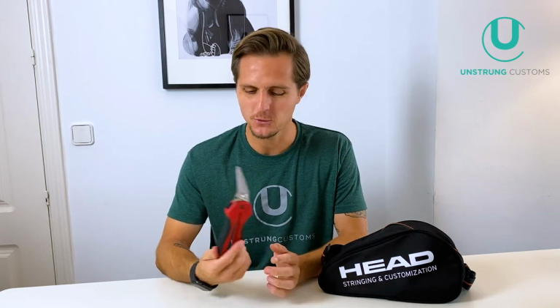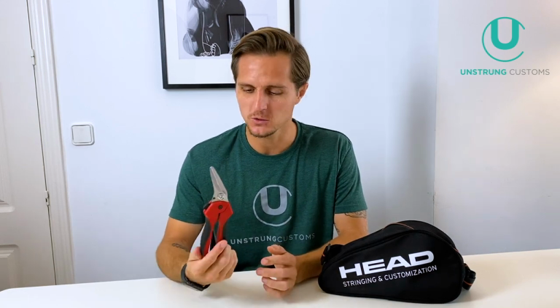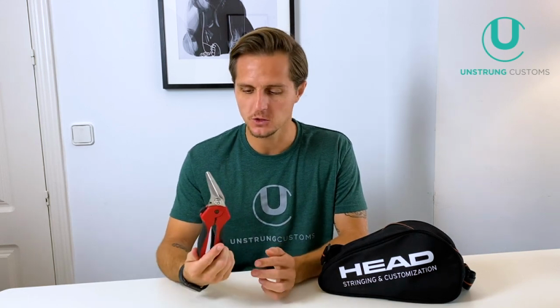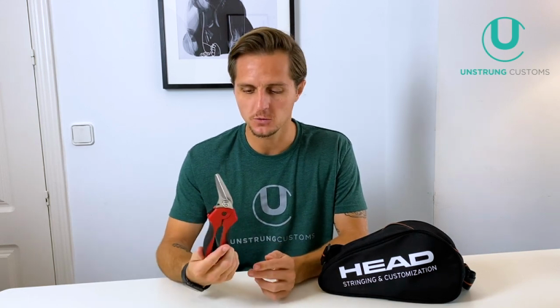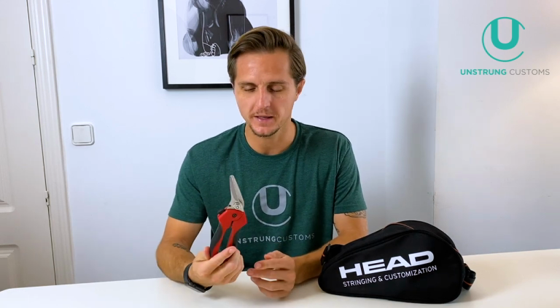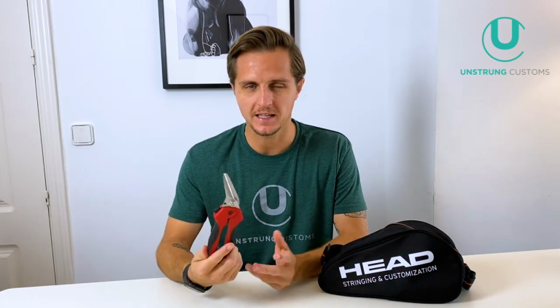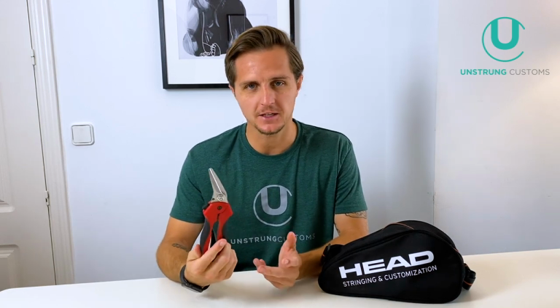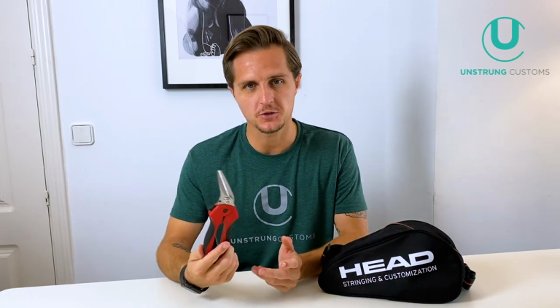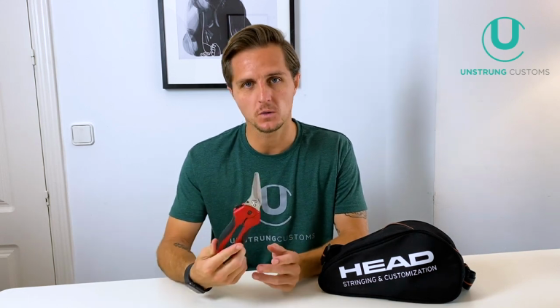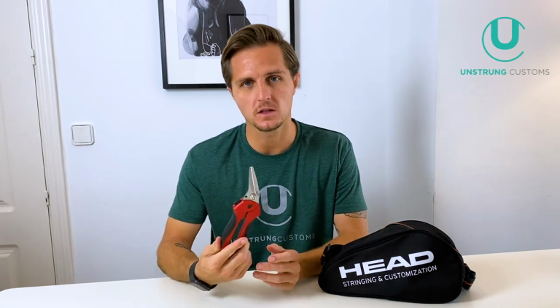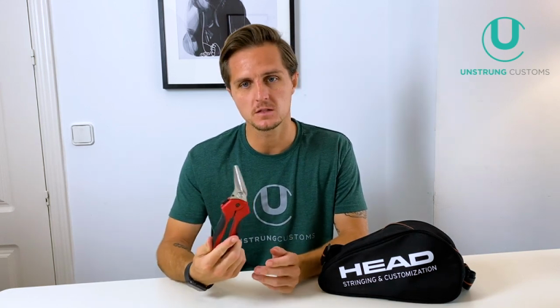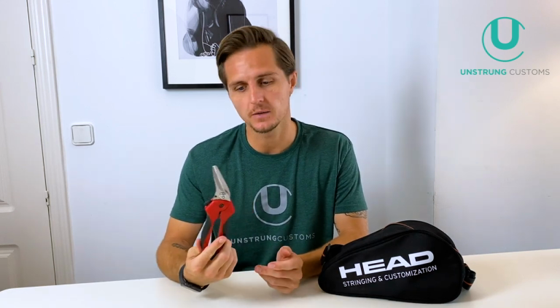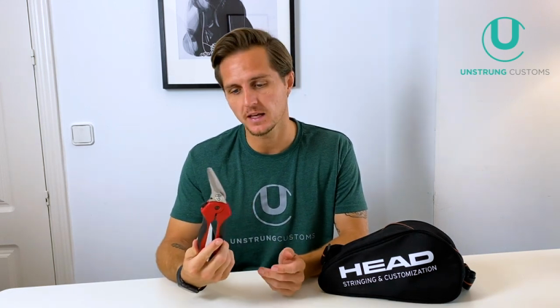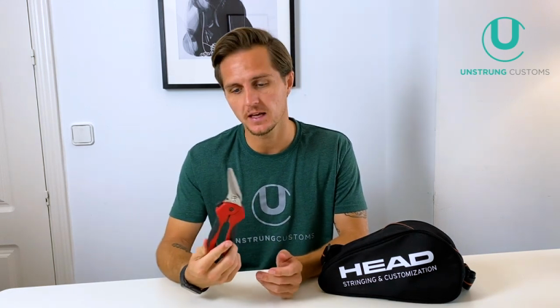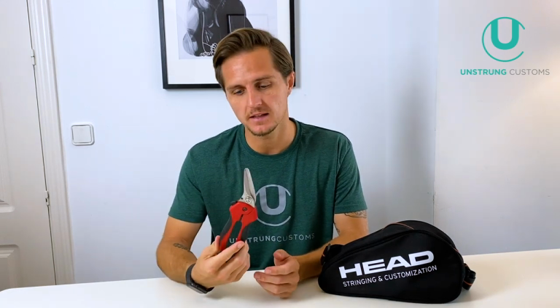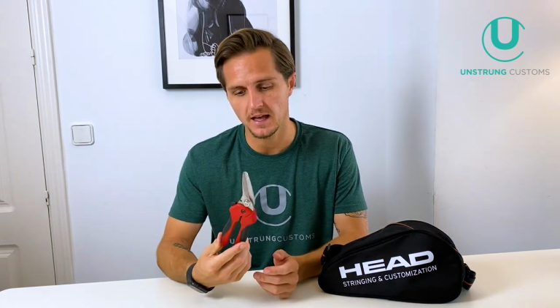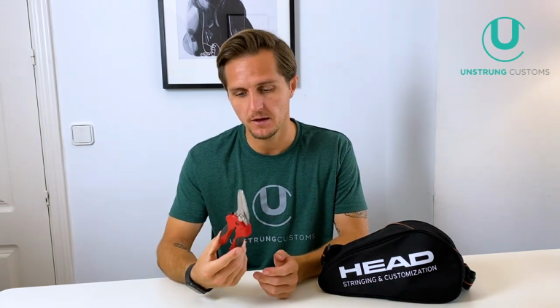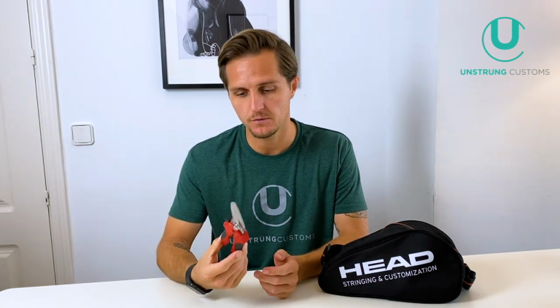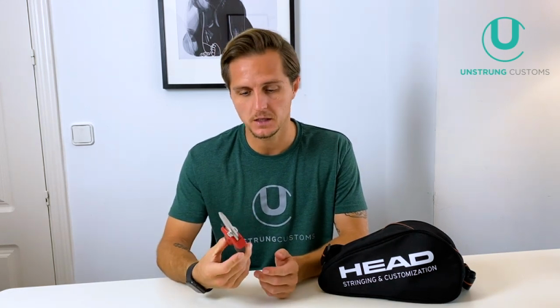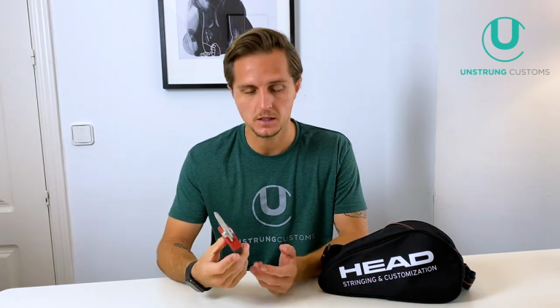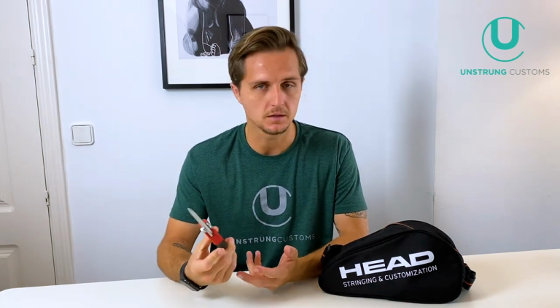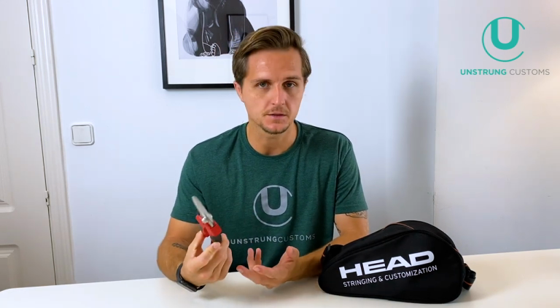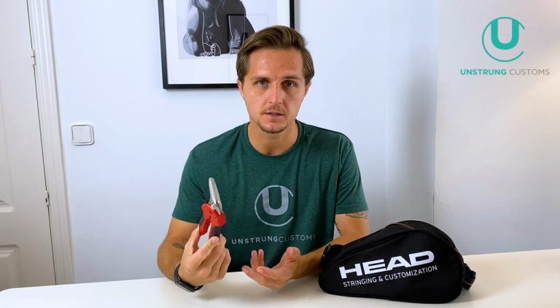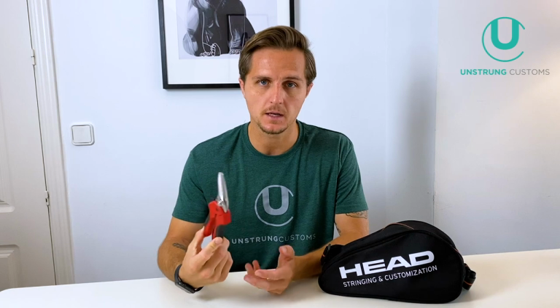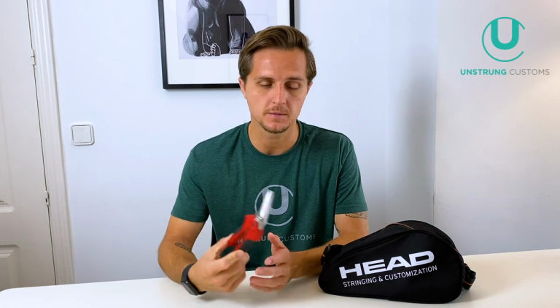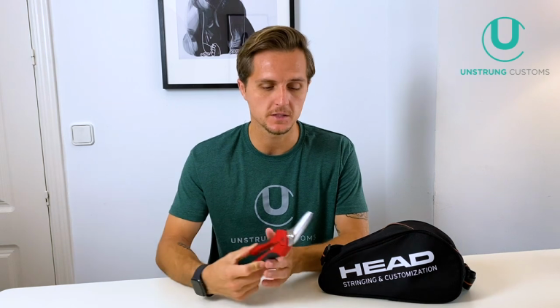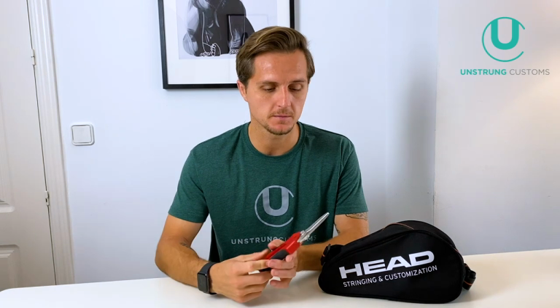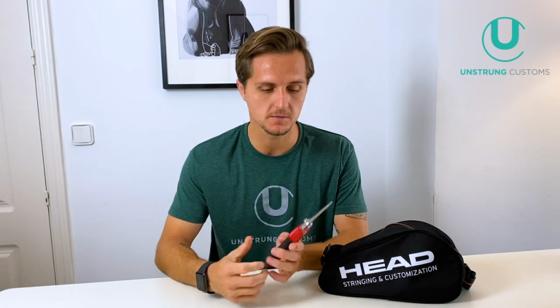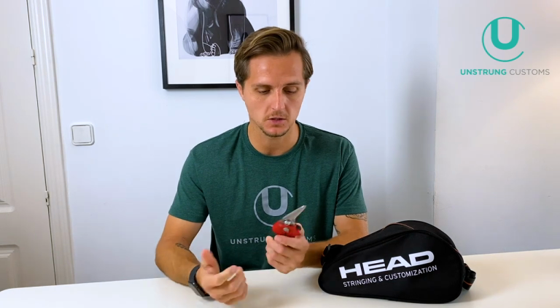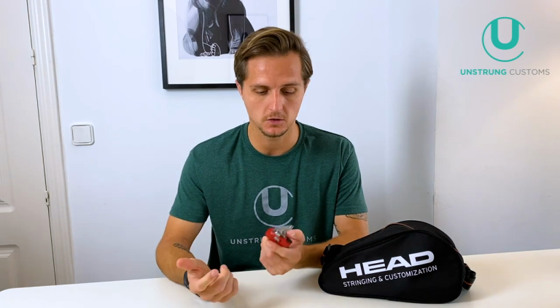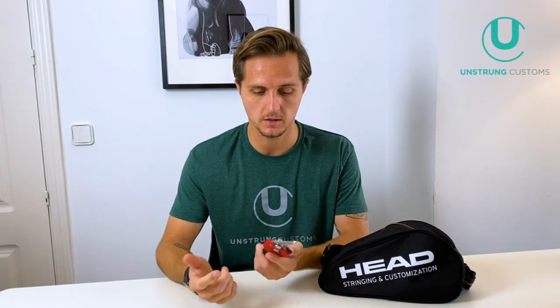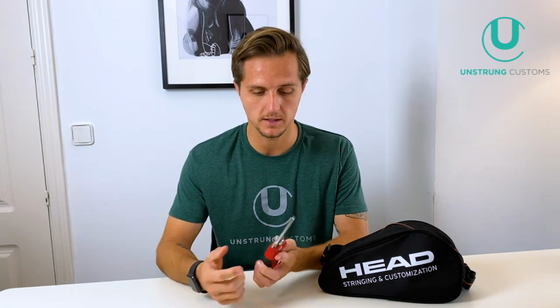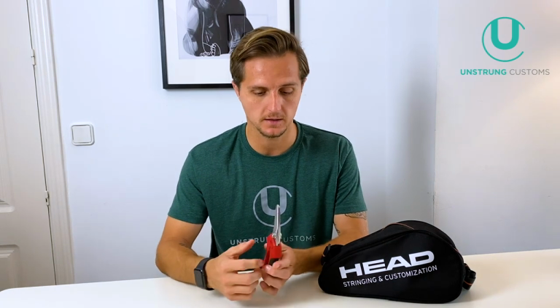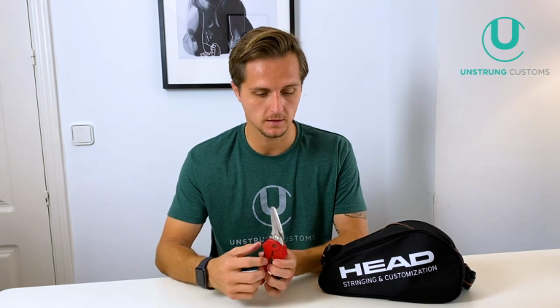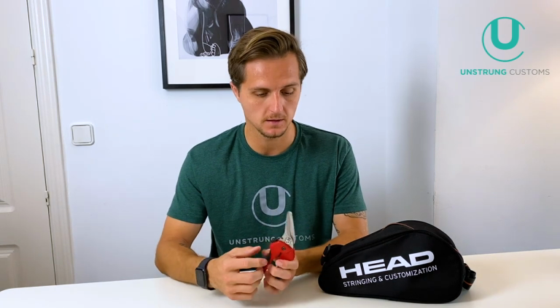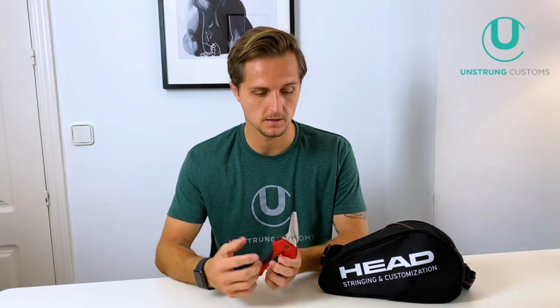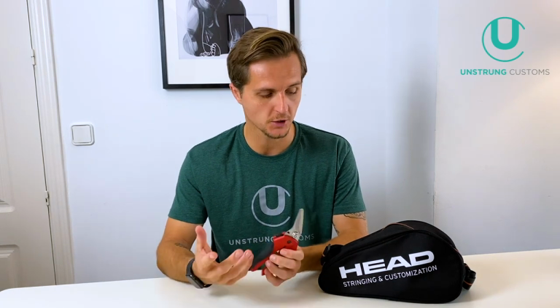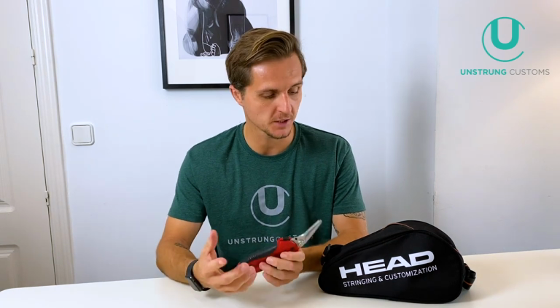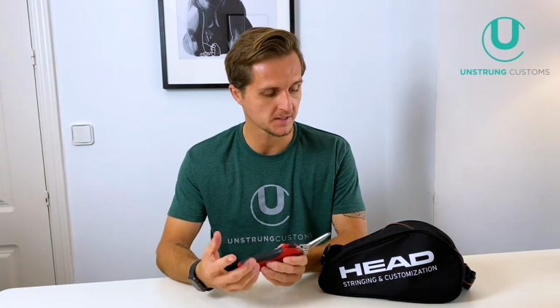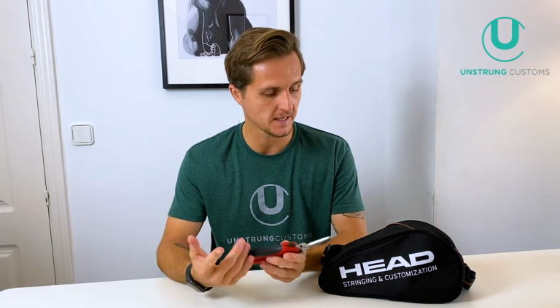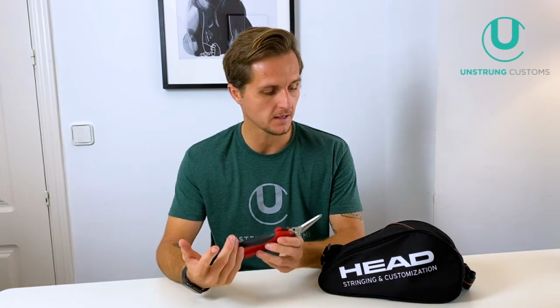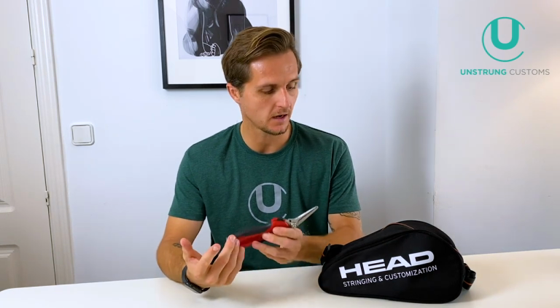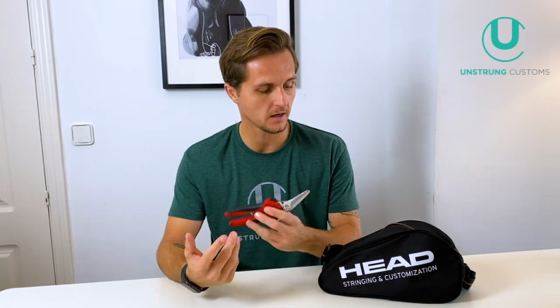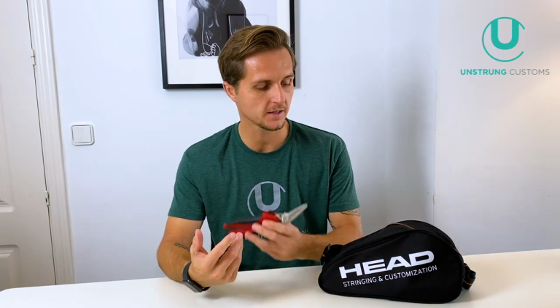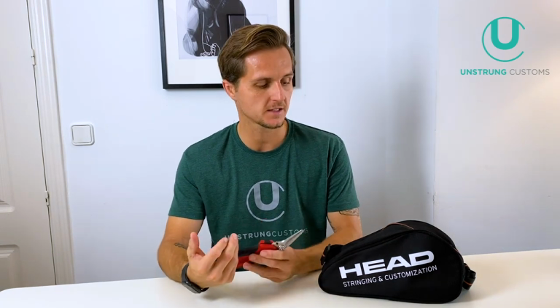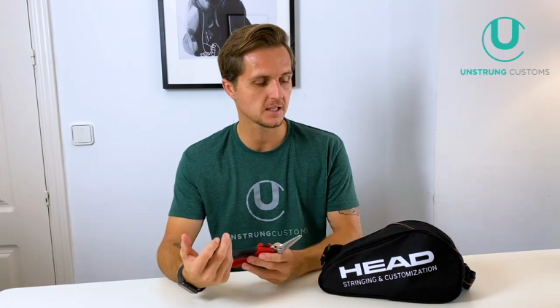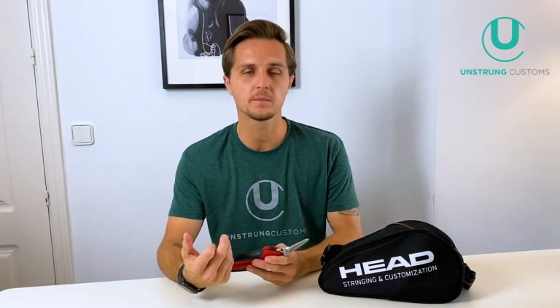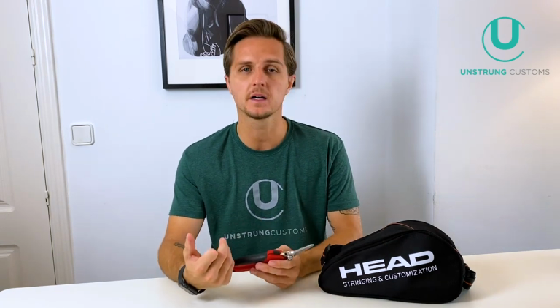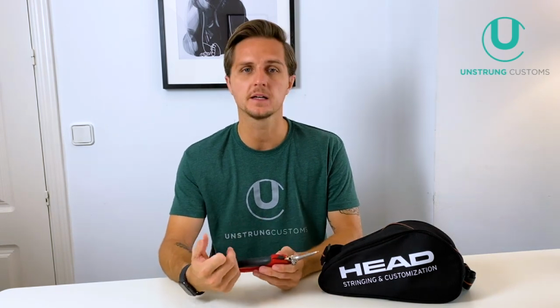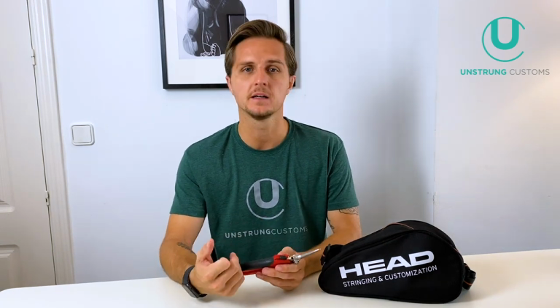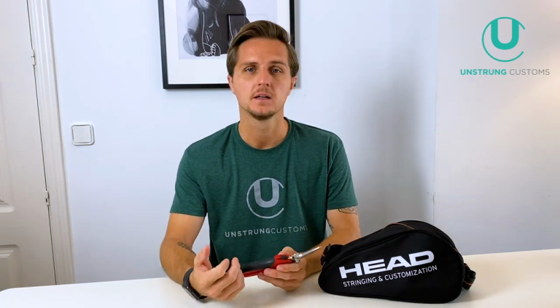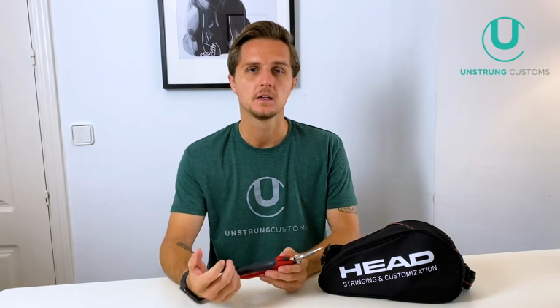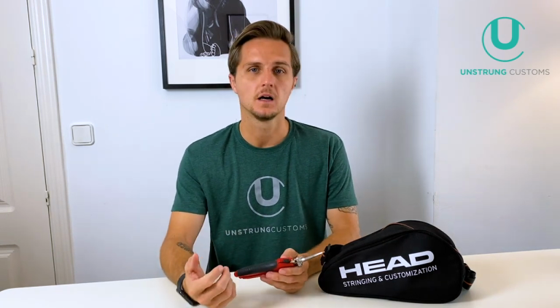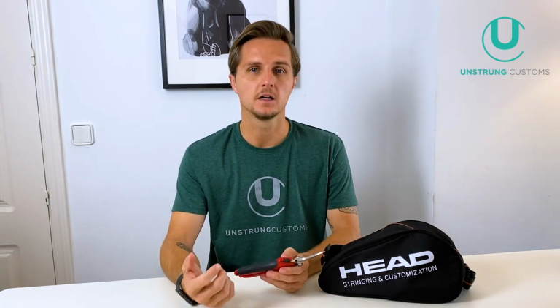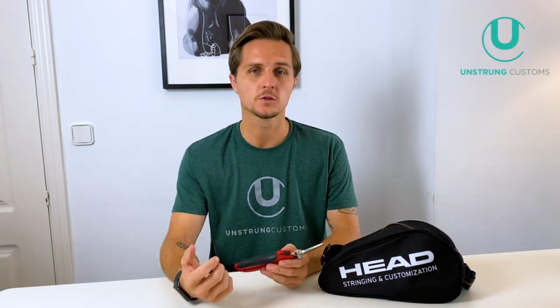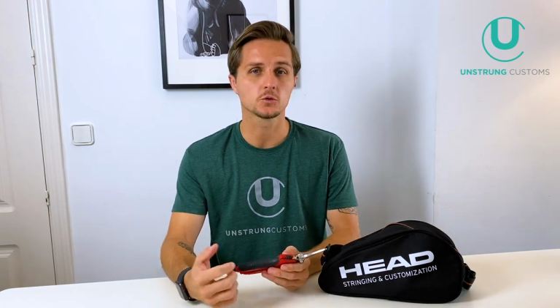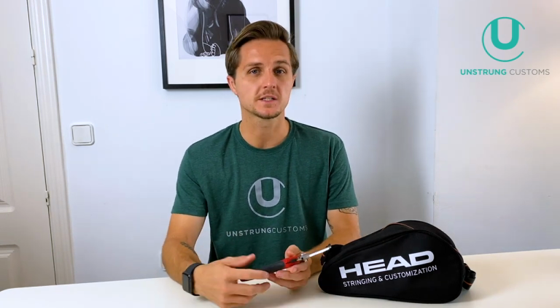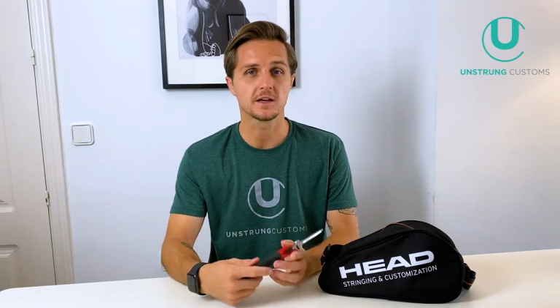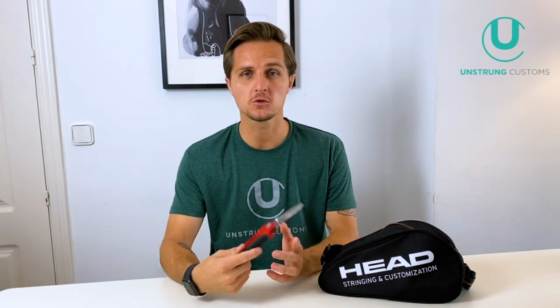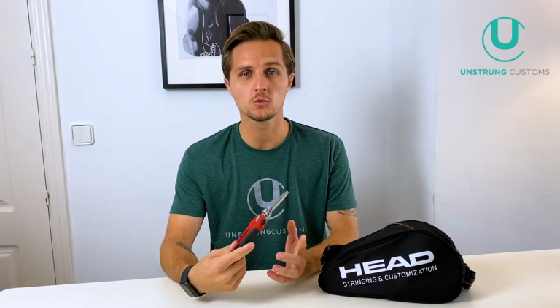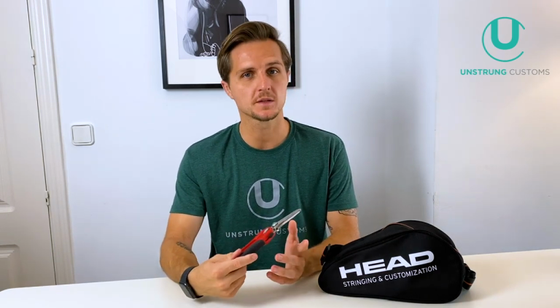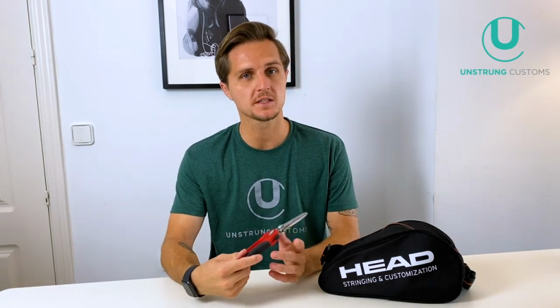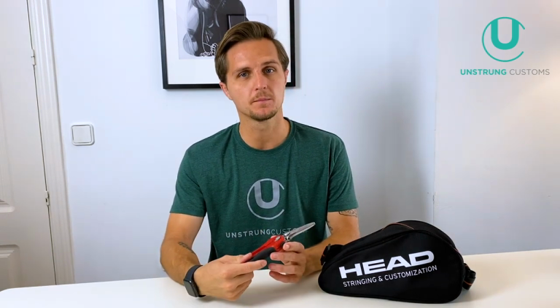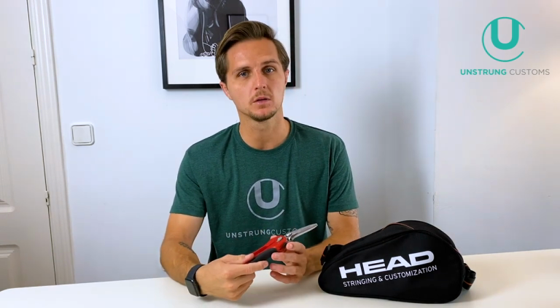They also make big electric ones, but they're heavy and cumbersome. You're going to see that I like to keep my tool set super simple.